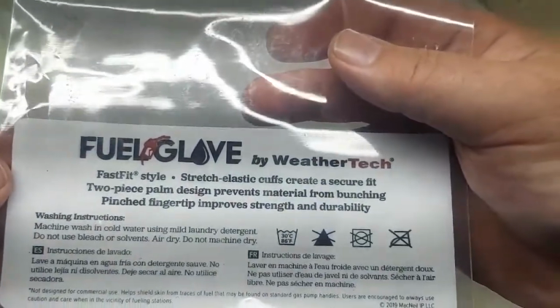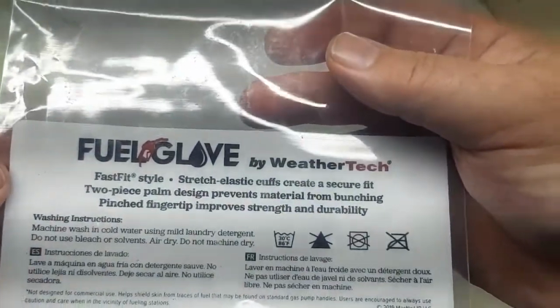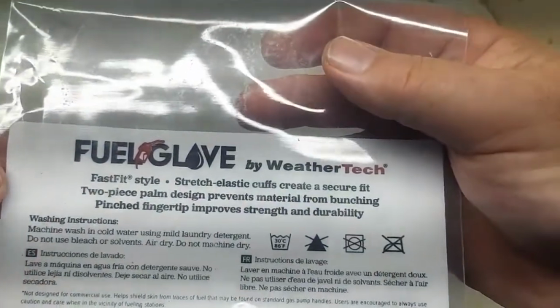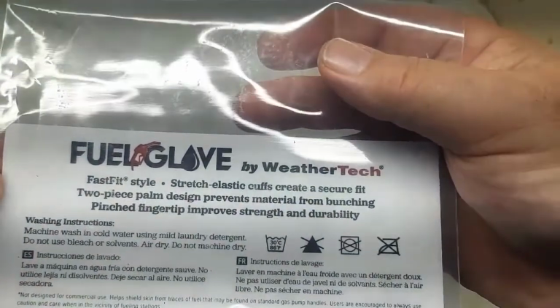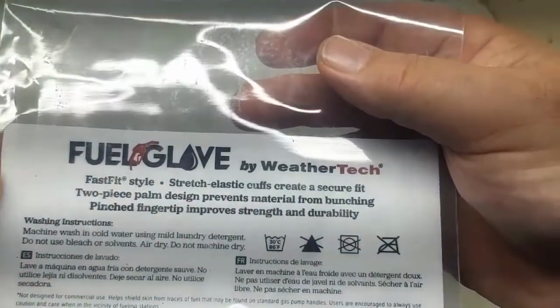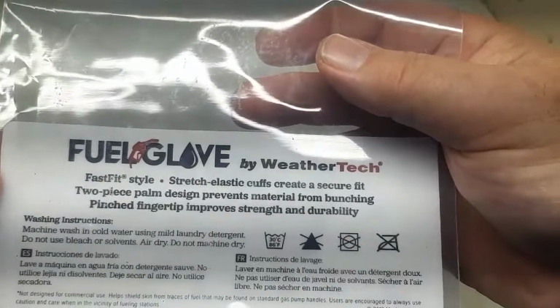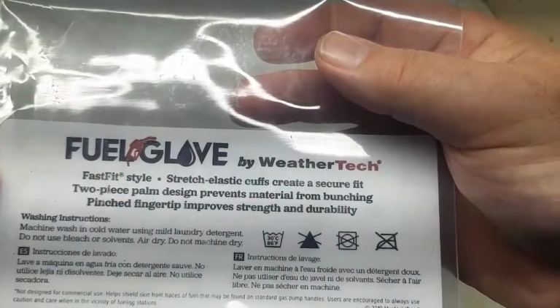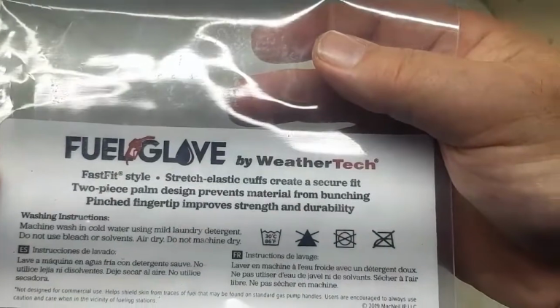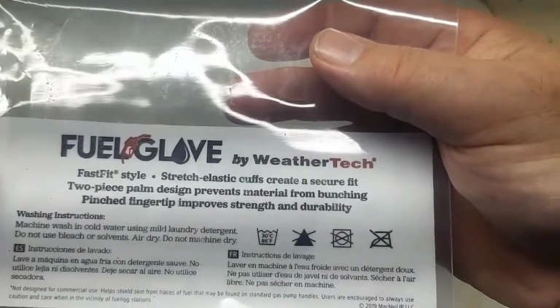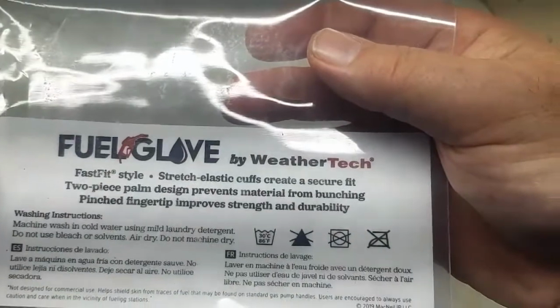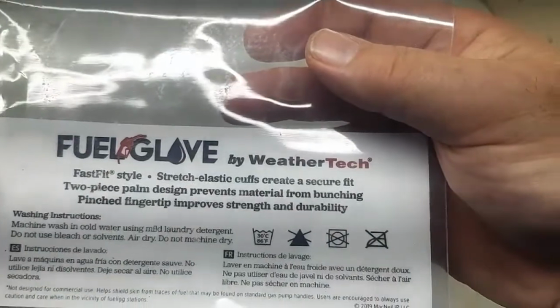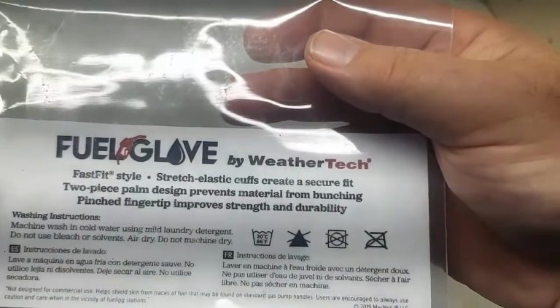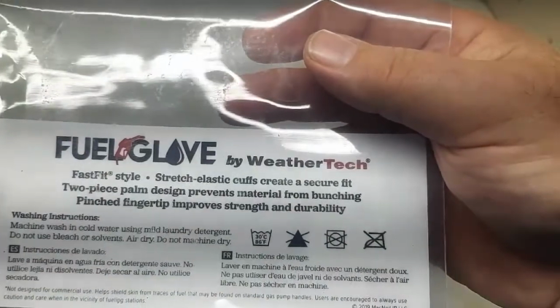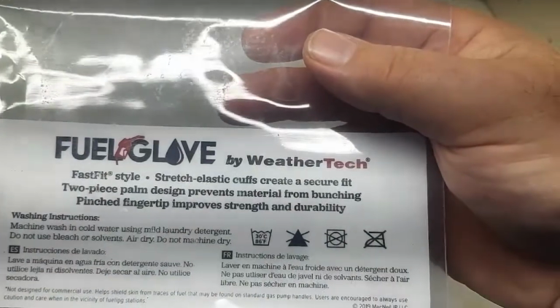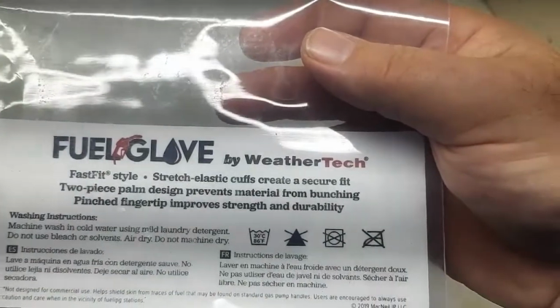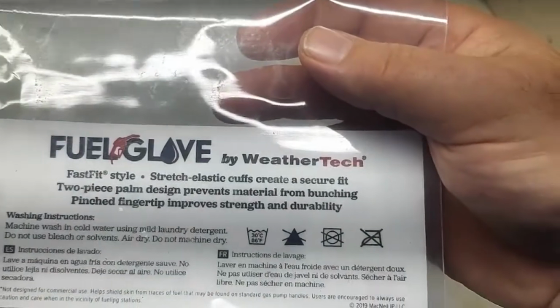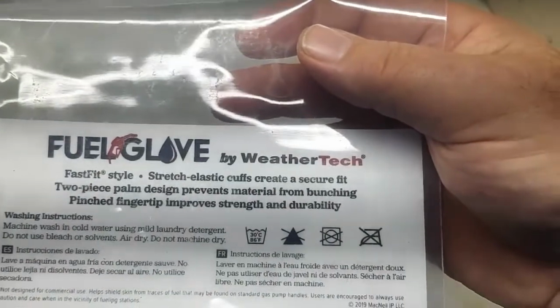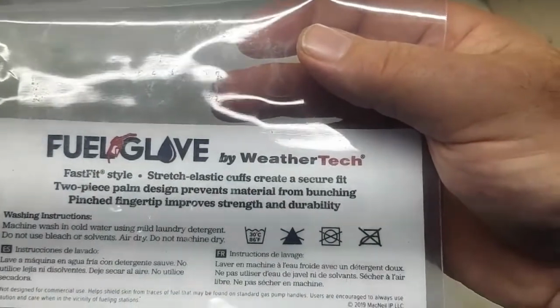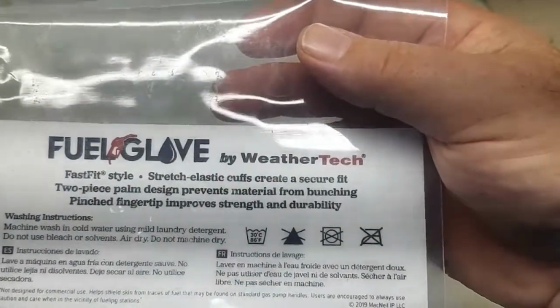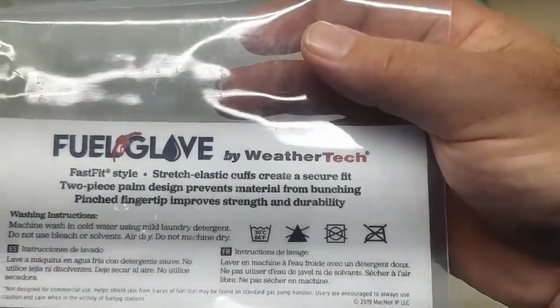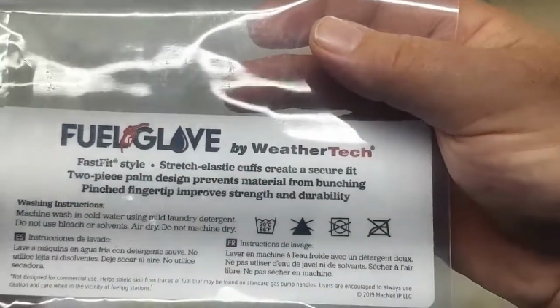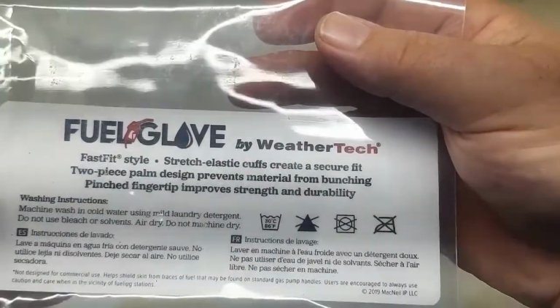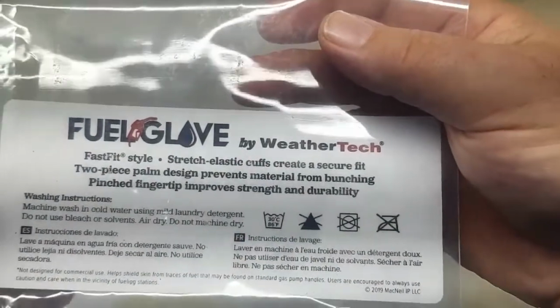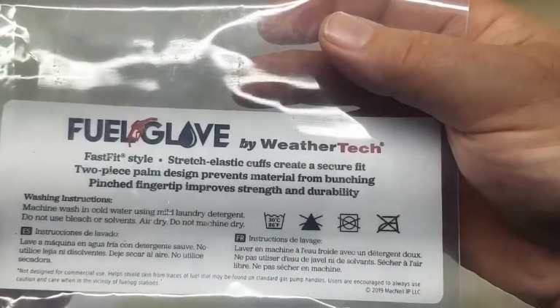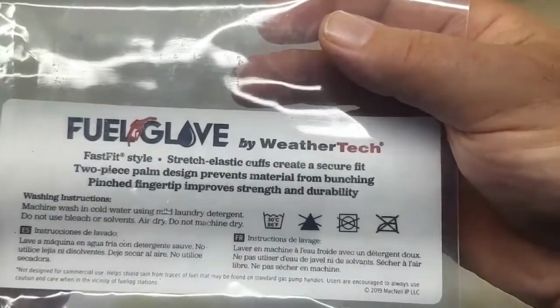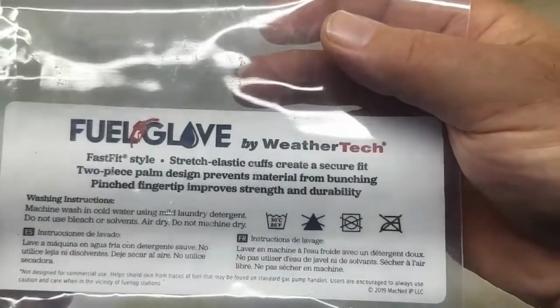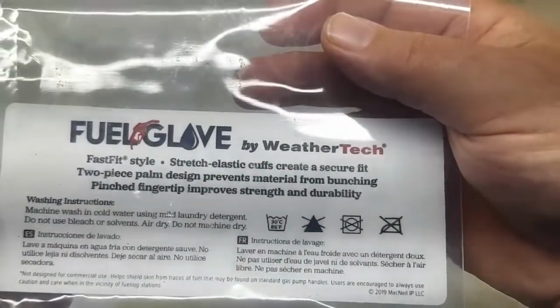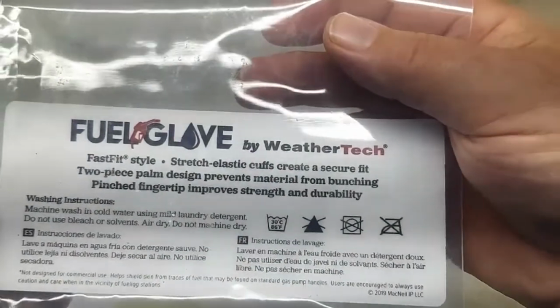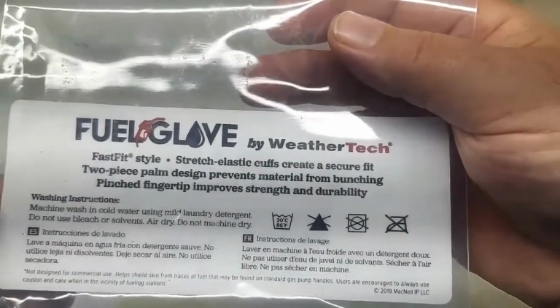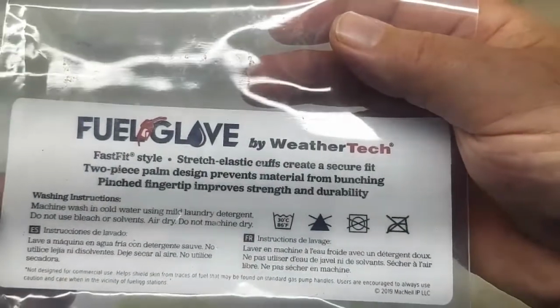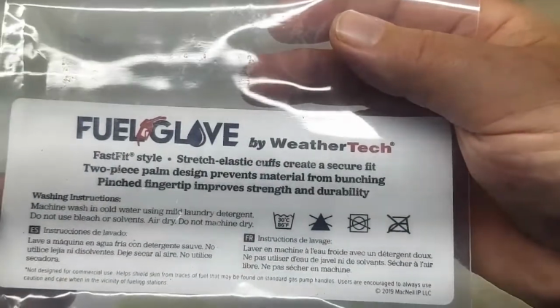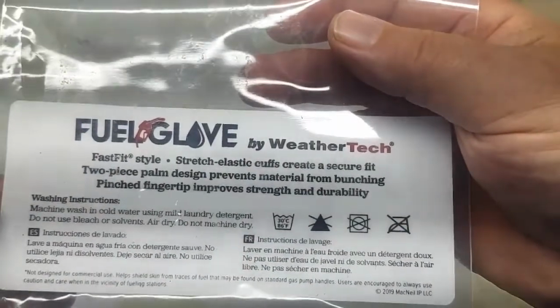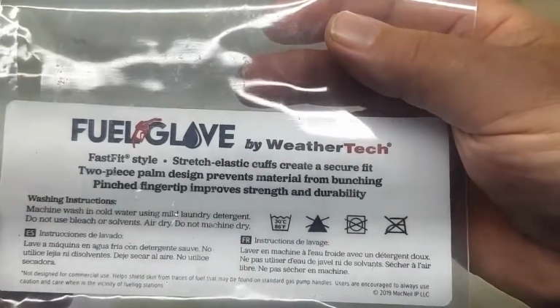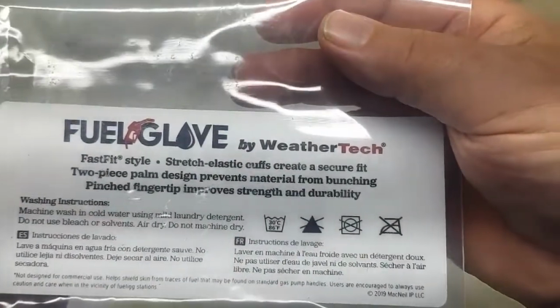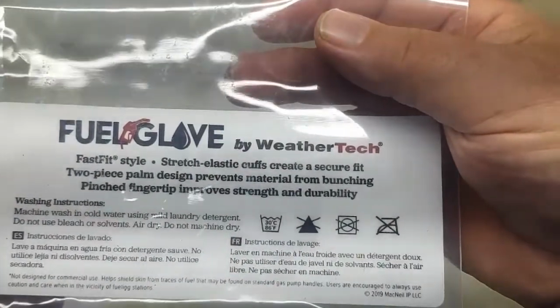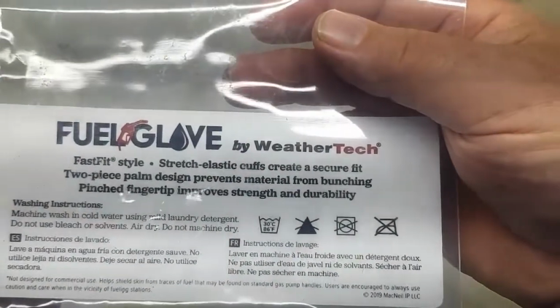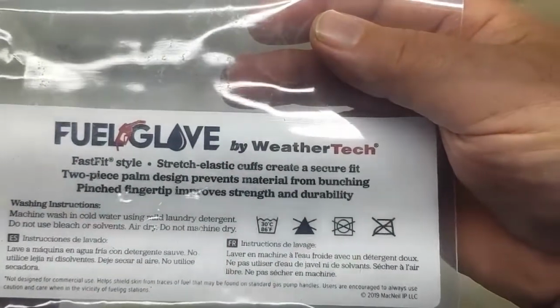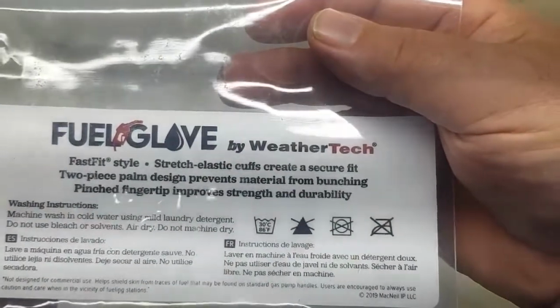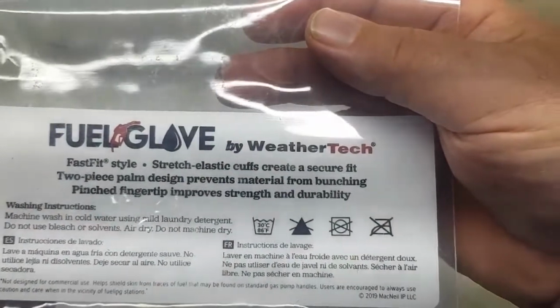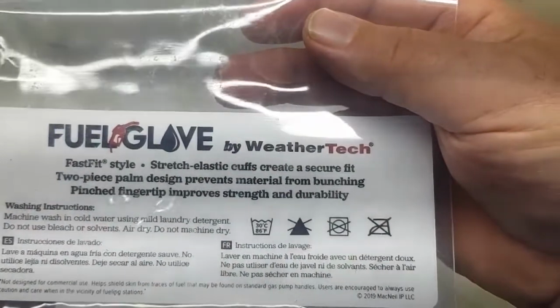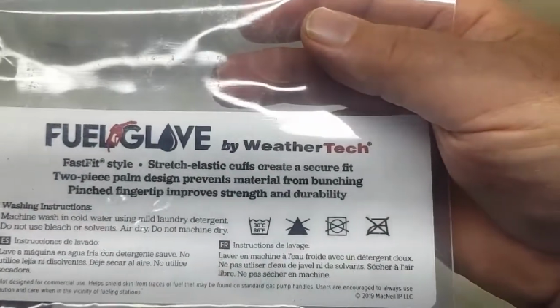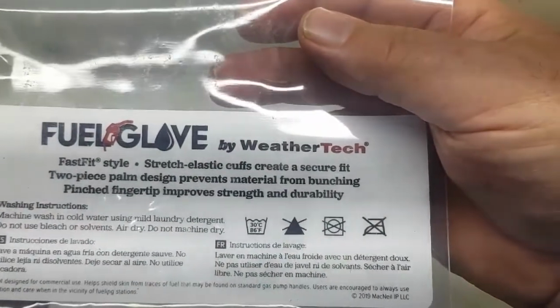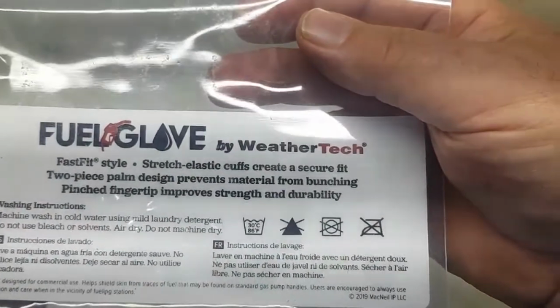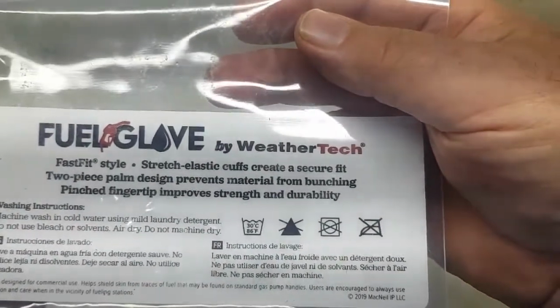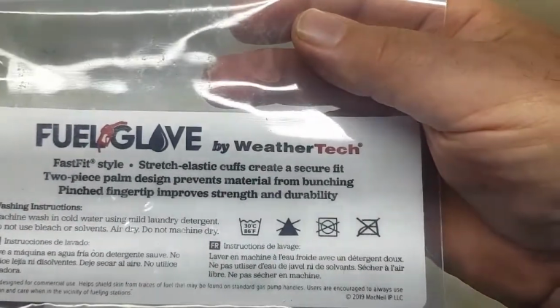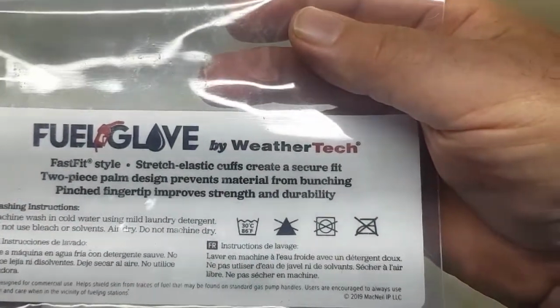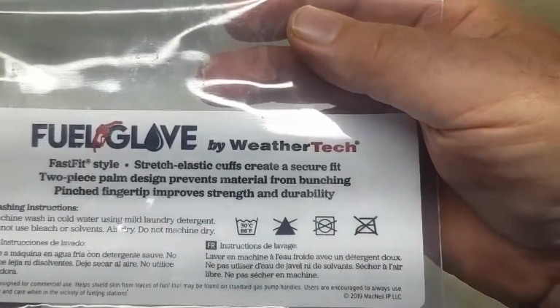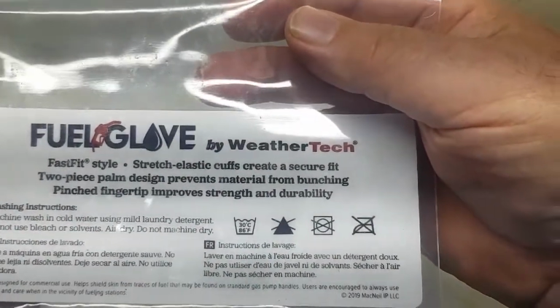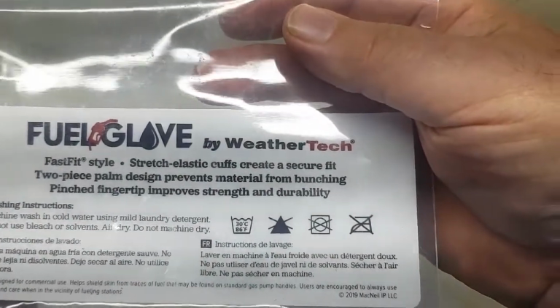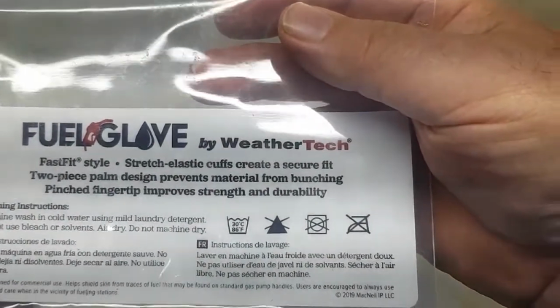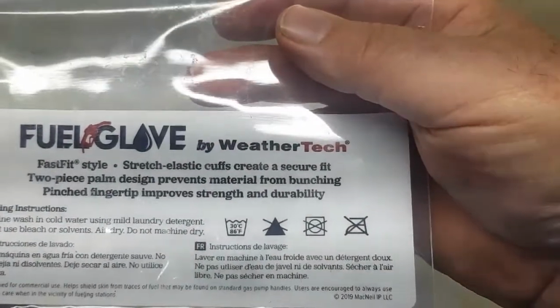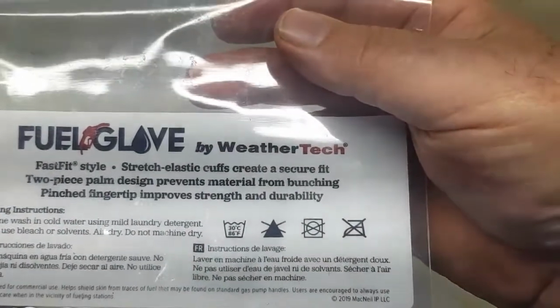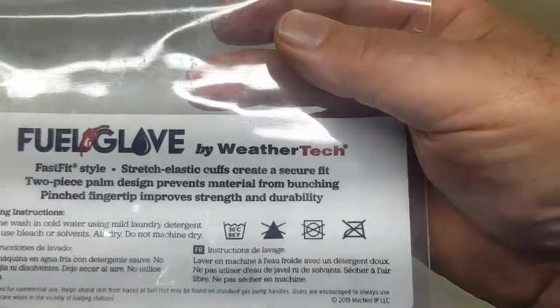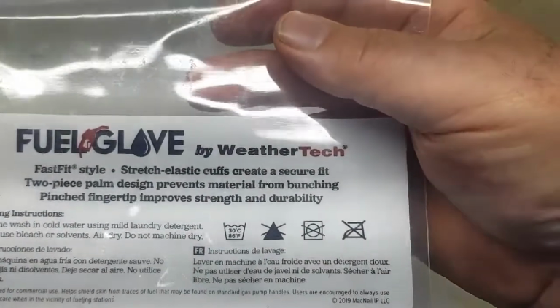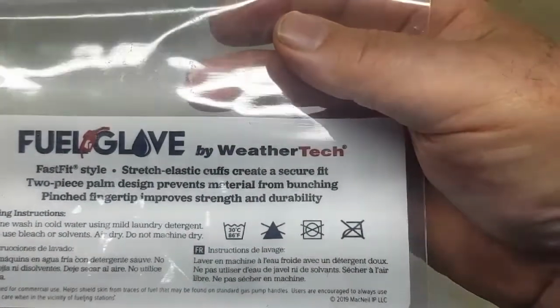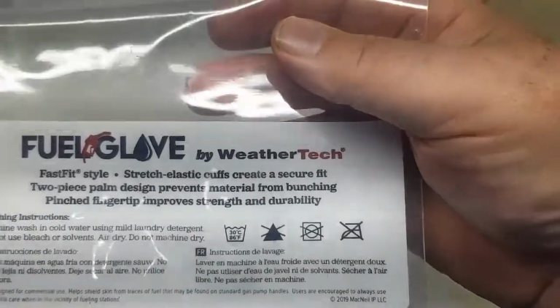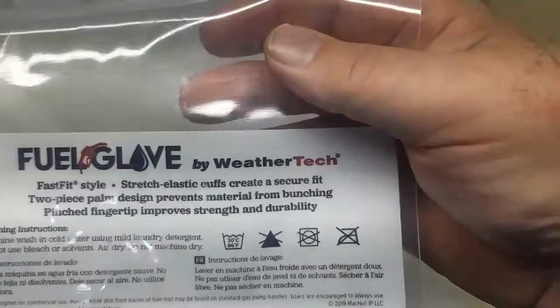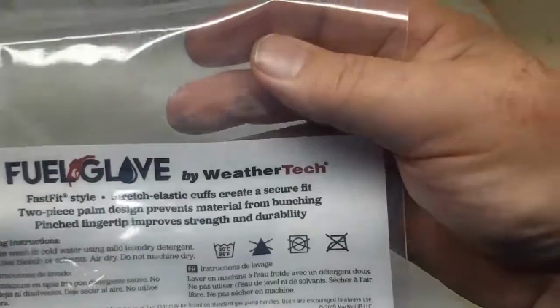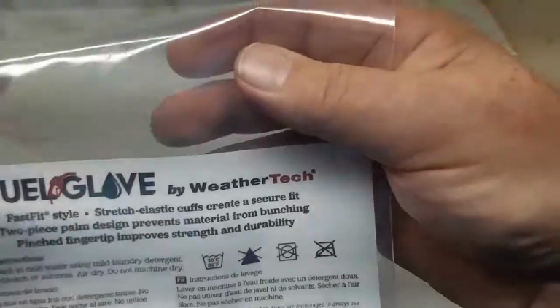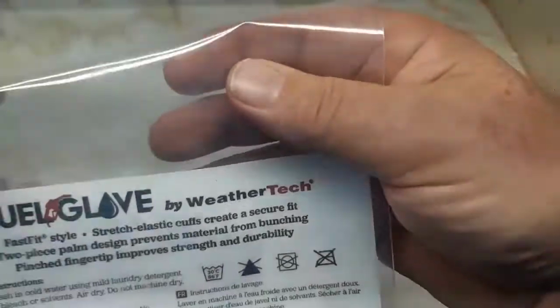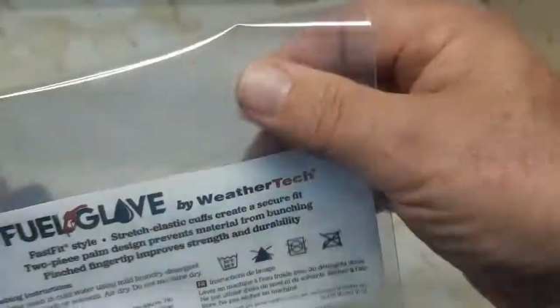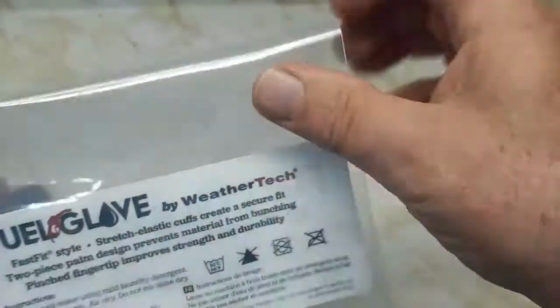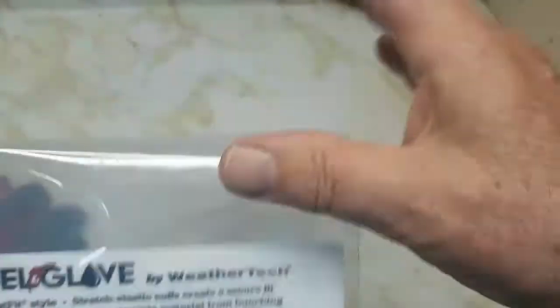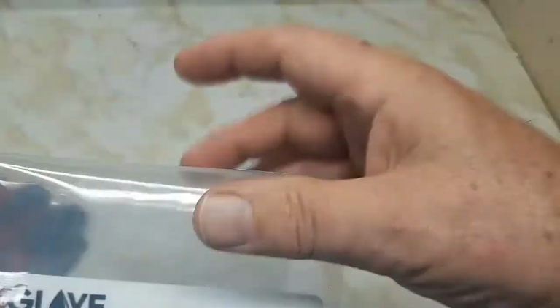Machine wash in cold water using mild laundry detergent. Do not use bleach or solvents. Air dry — do not machine dry.